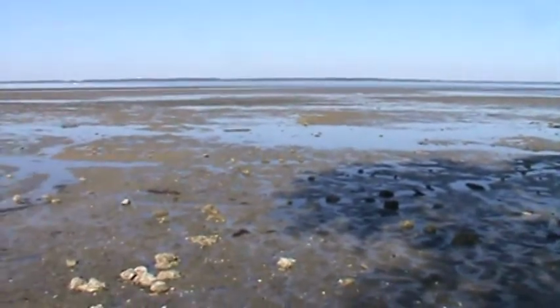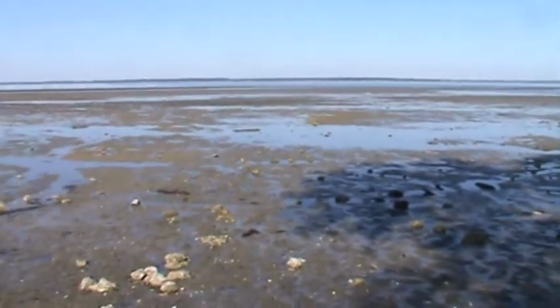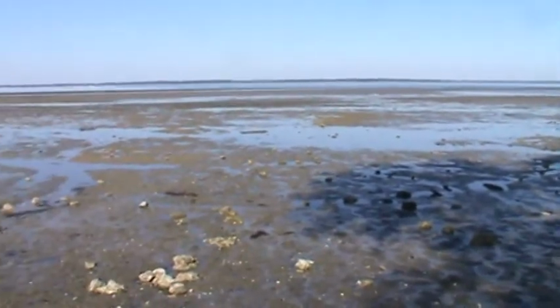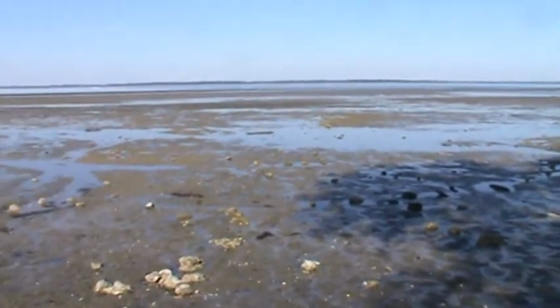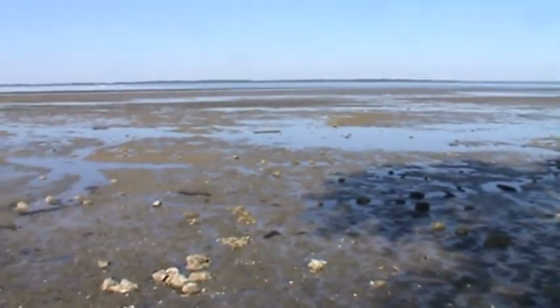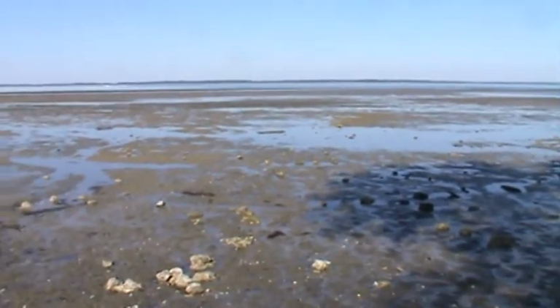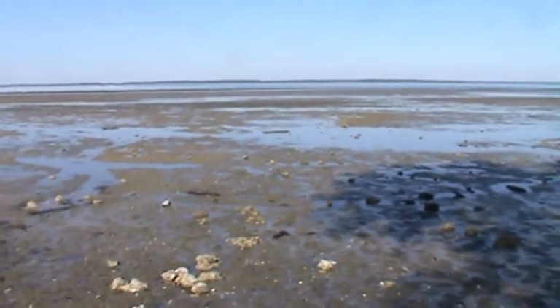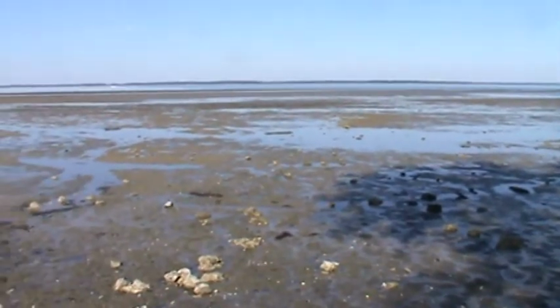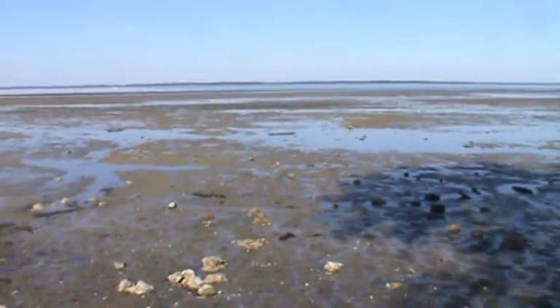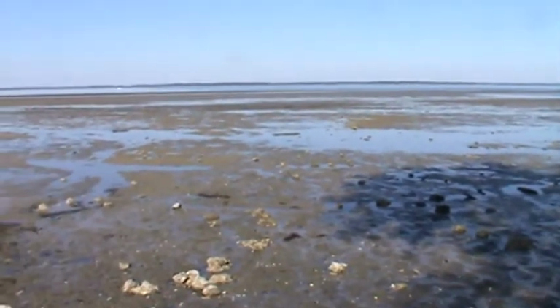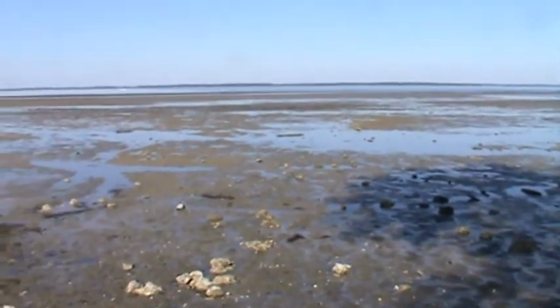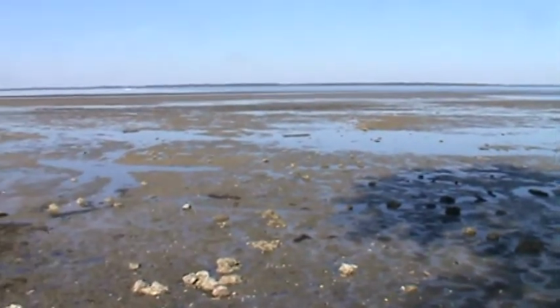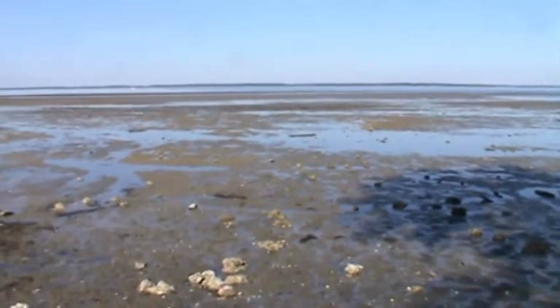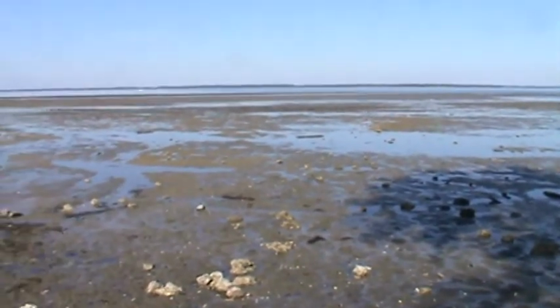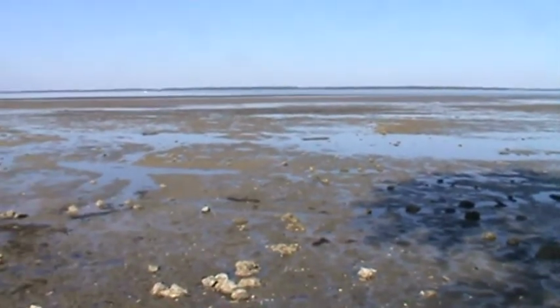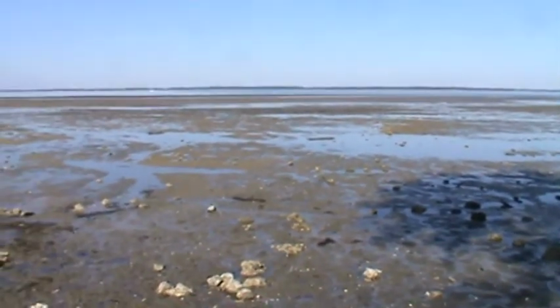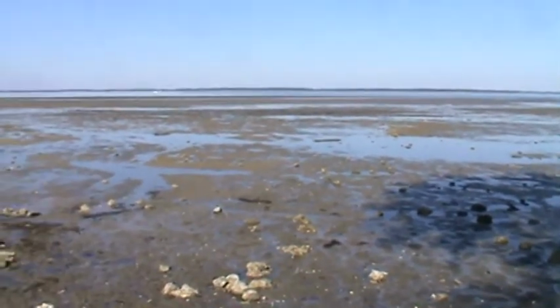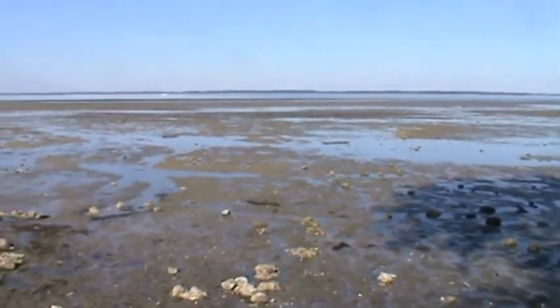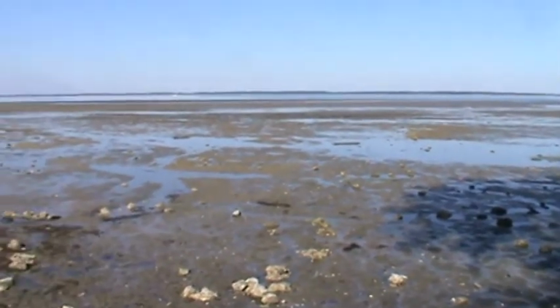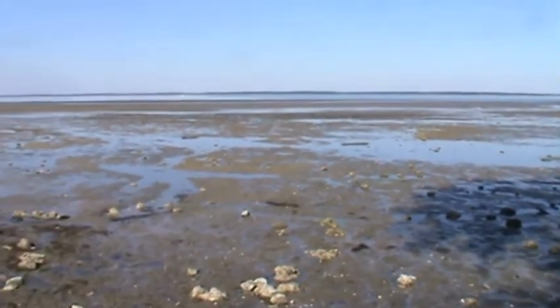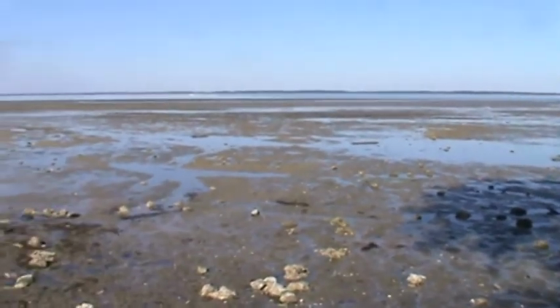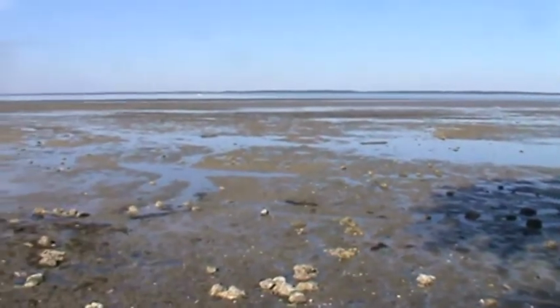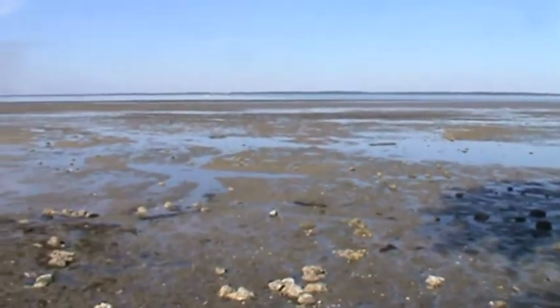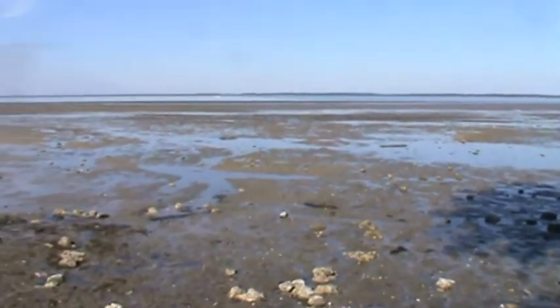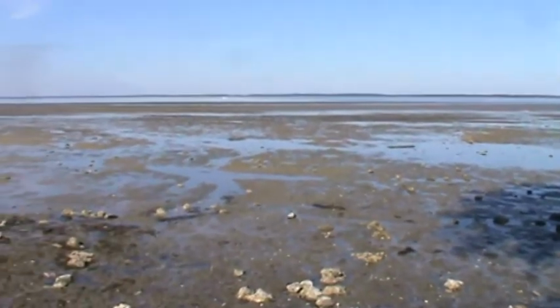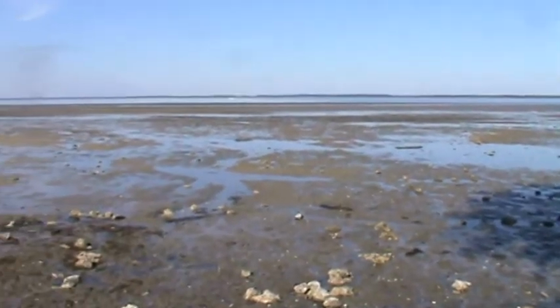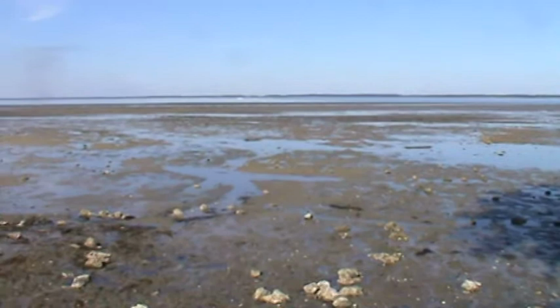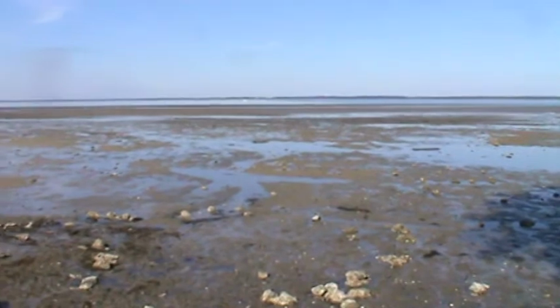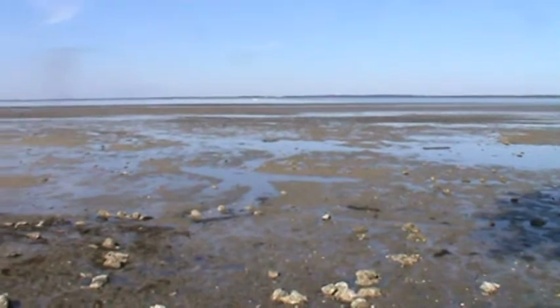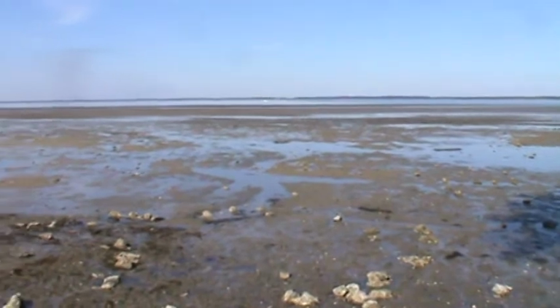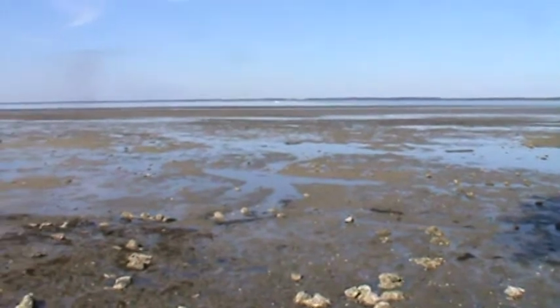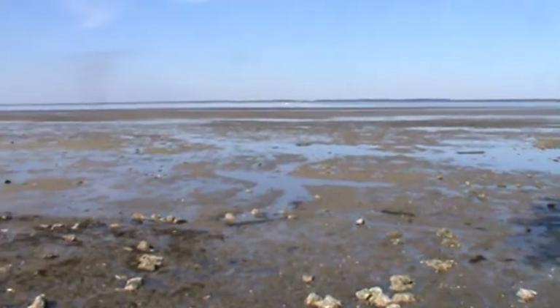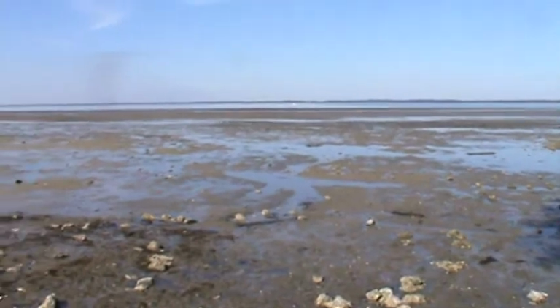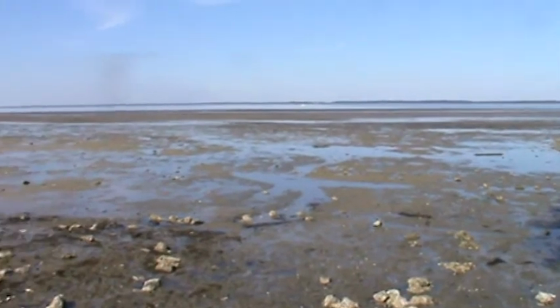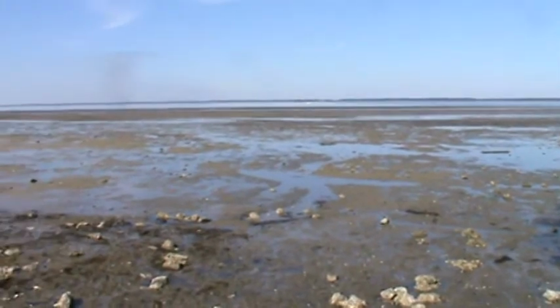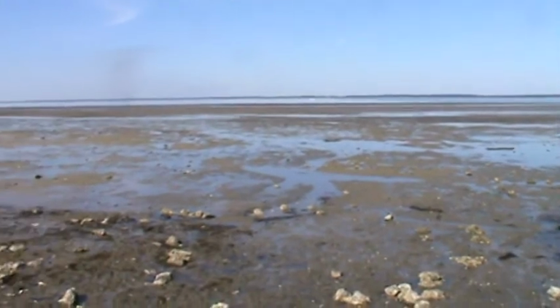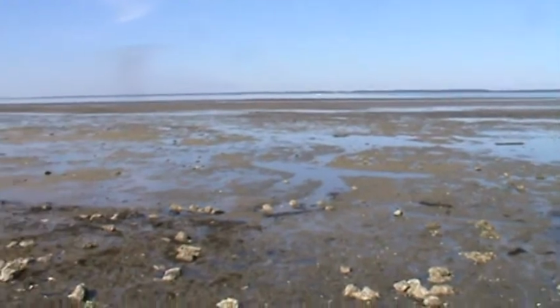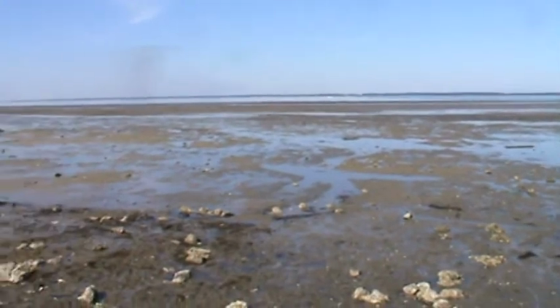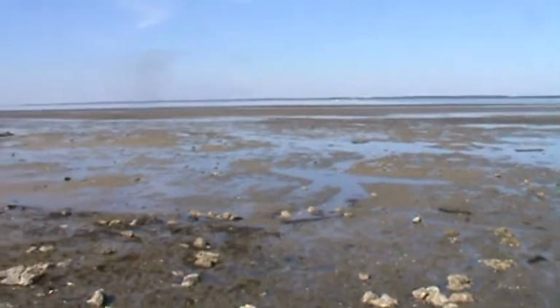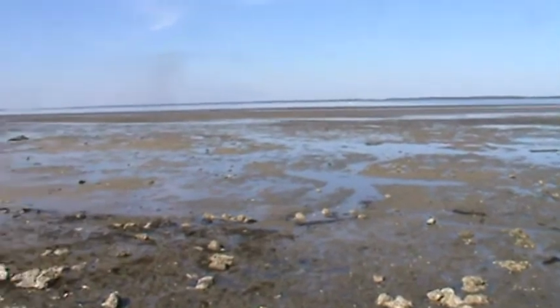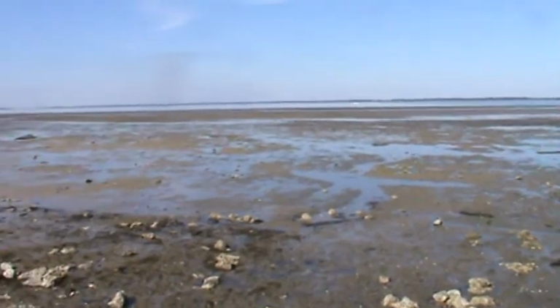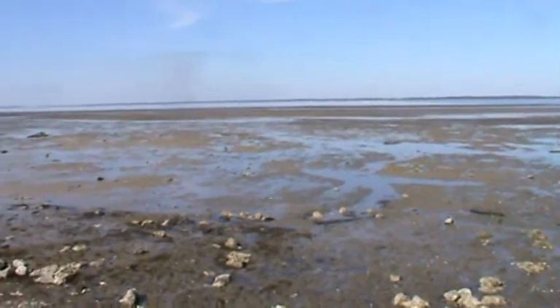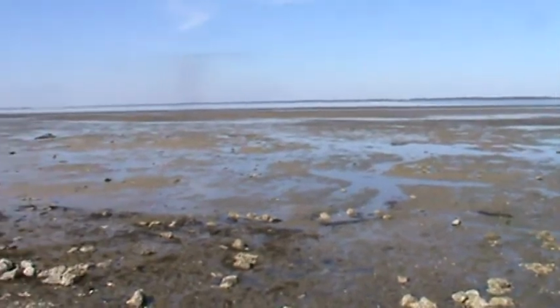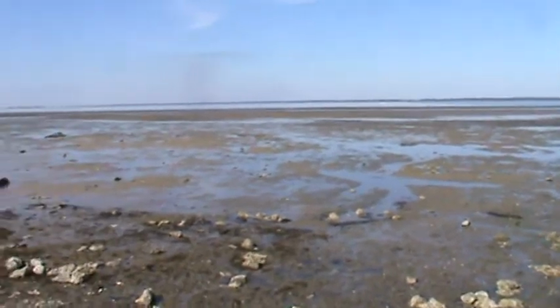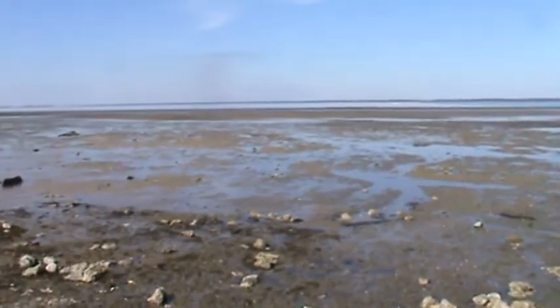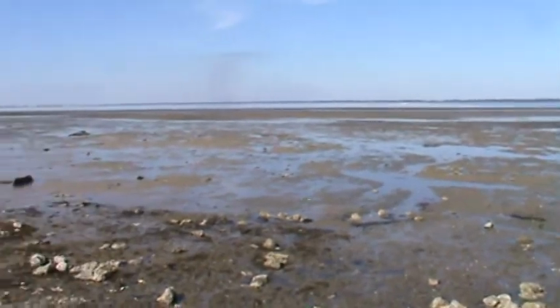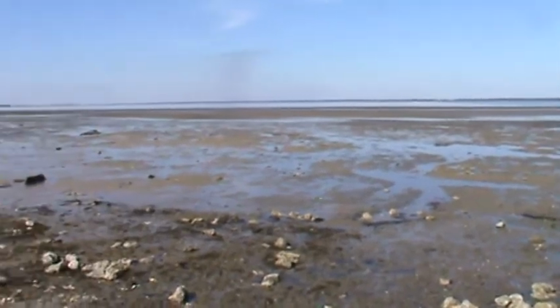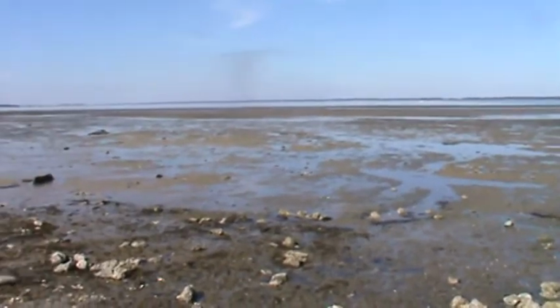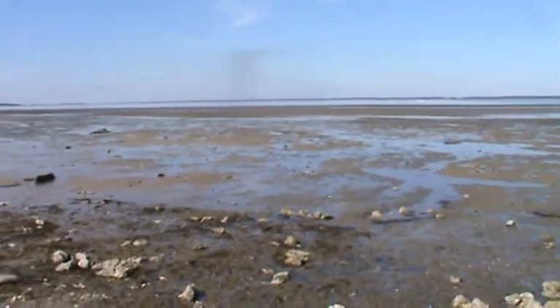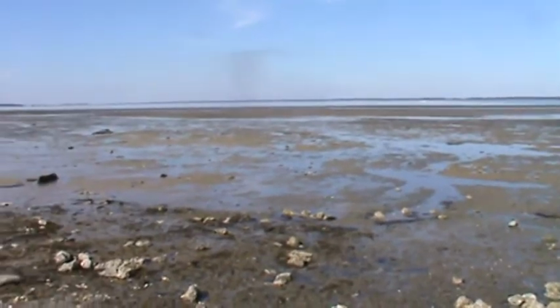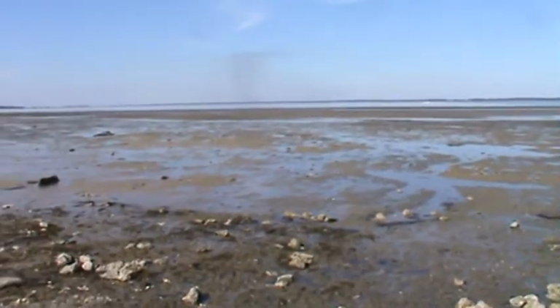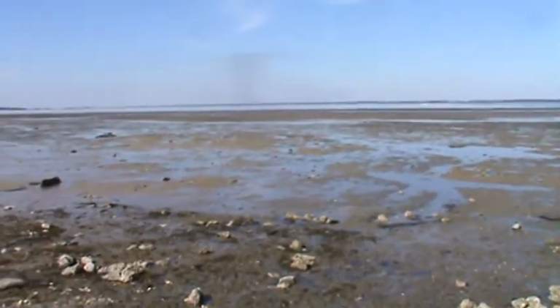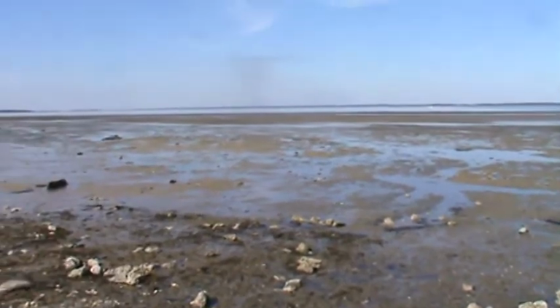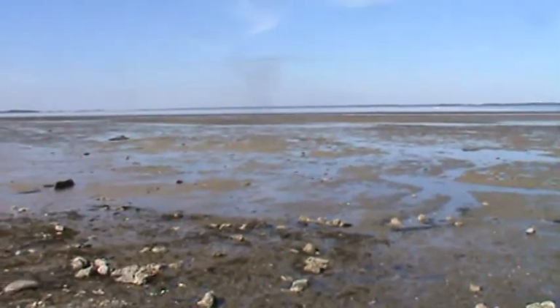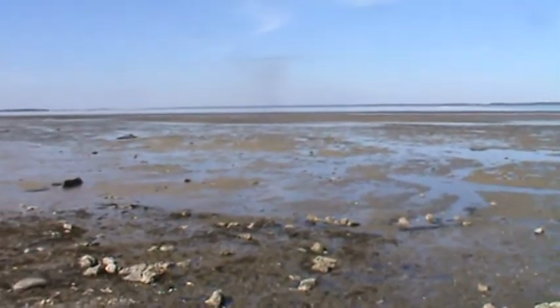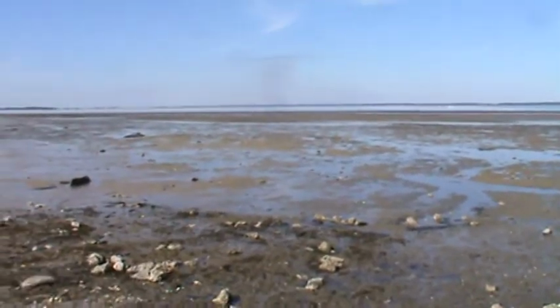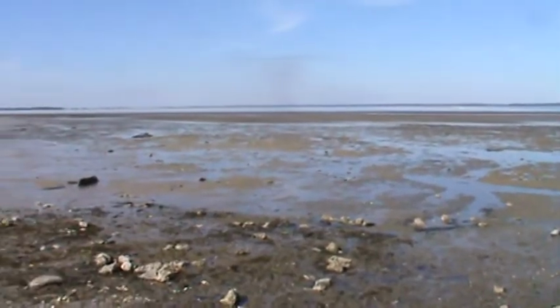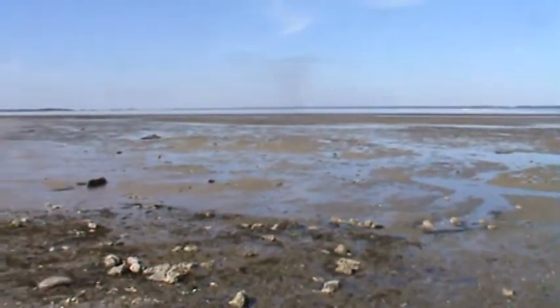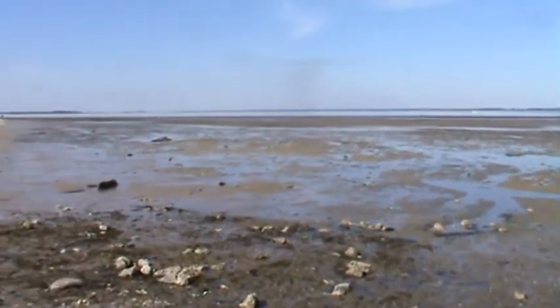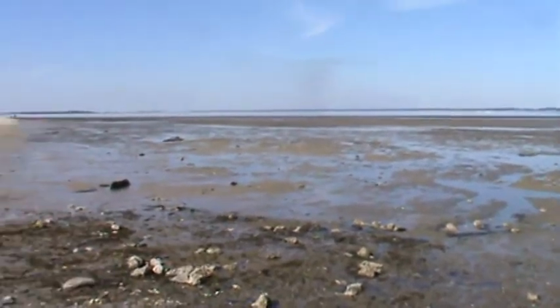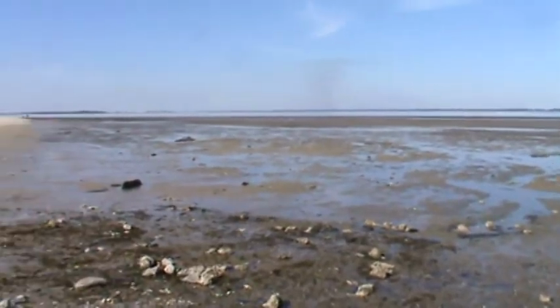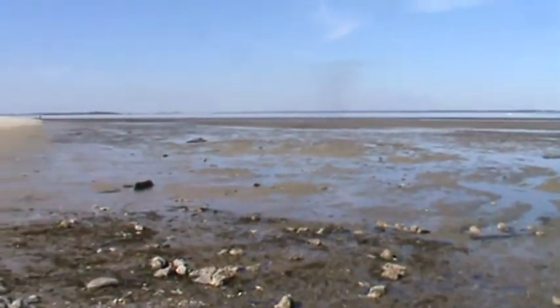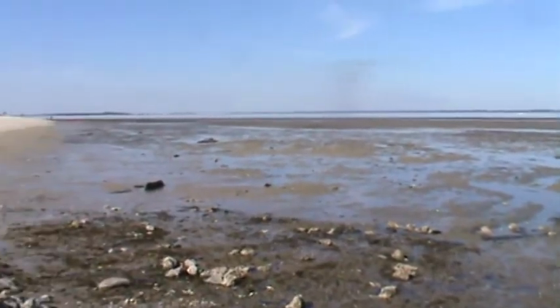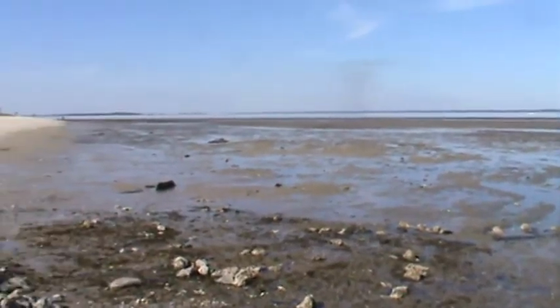Dolphin Head overlooks the Sound, which is home to Atlantic bottlenose dolphins. The Bluff Head eroded dramatically since 1860.